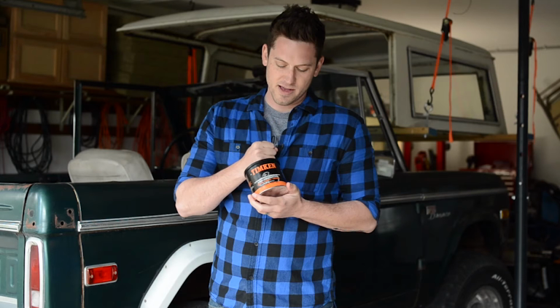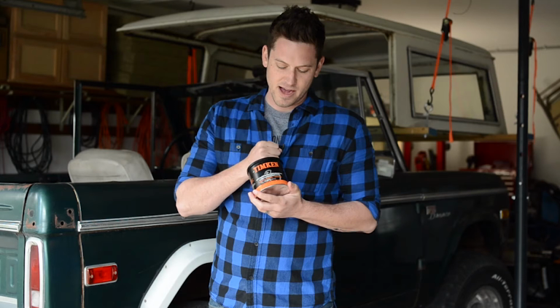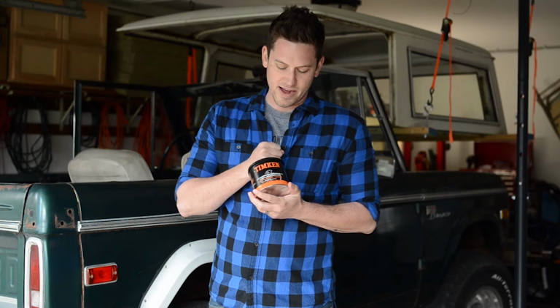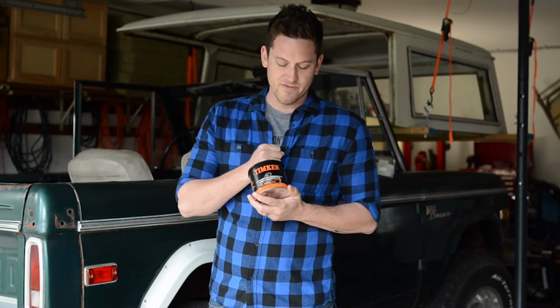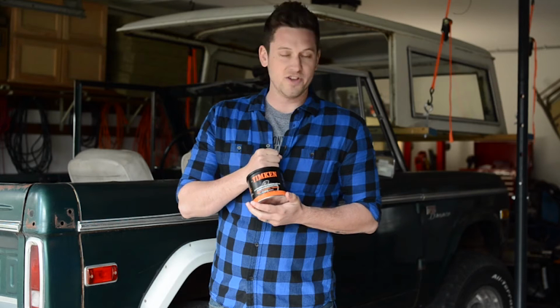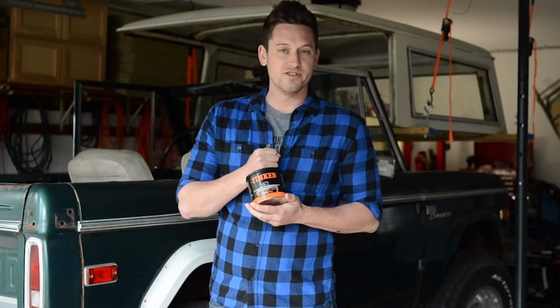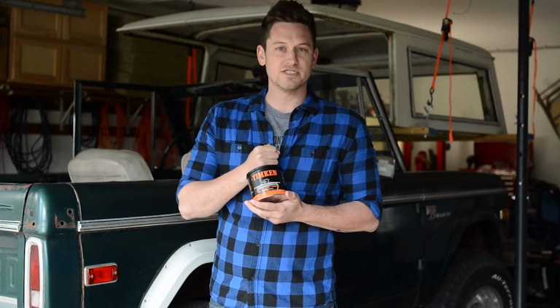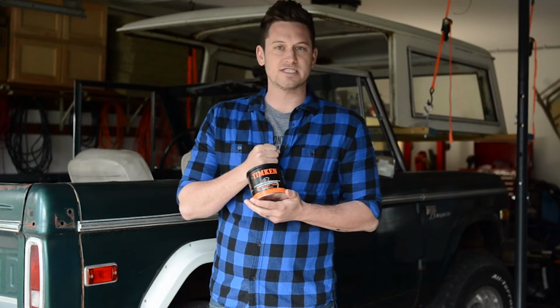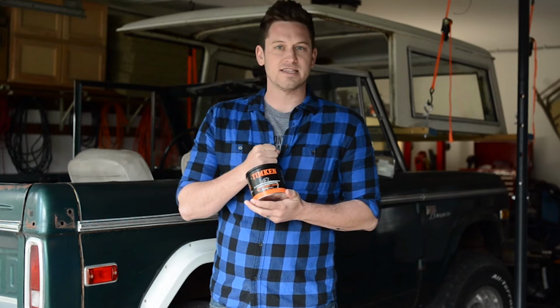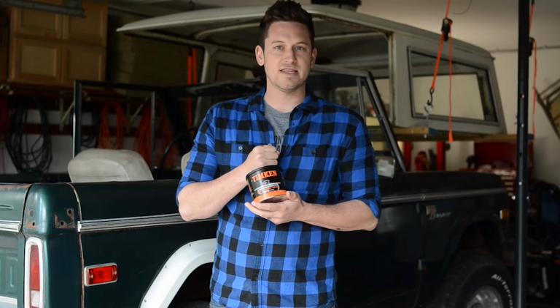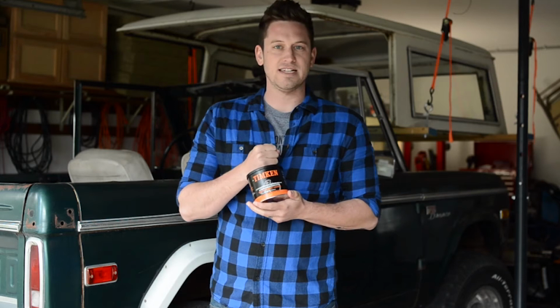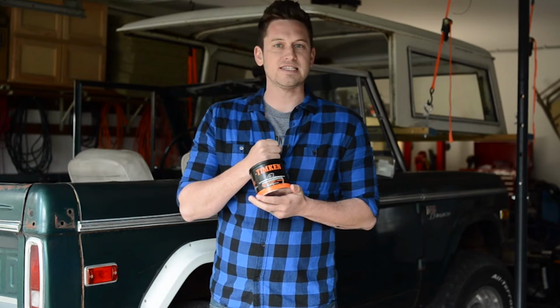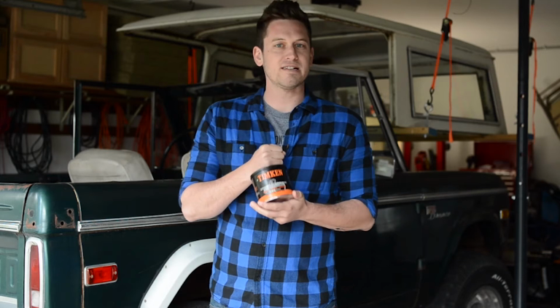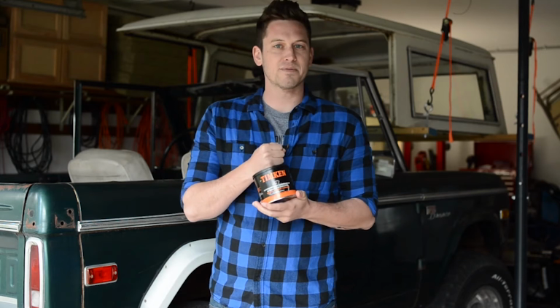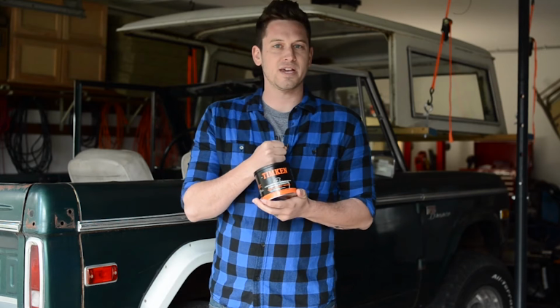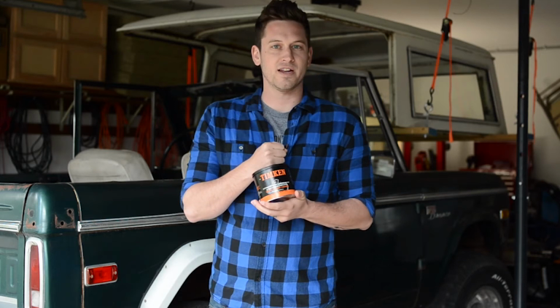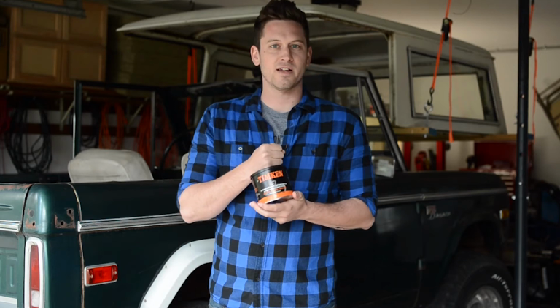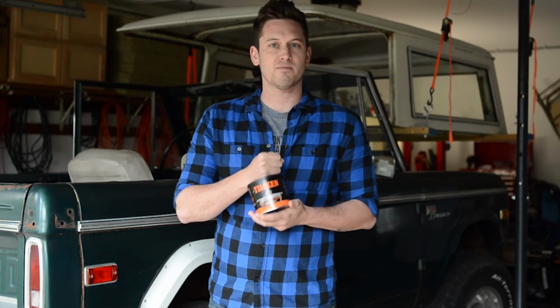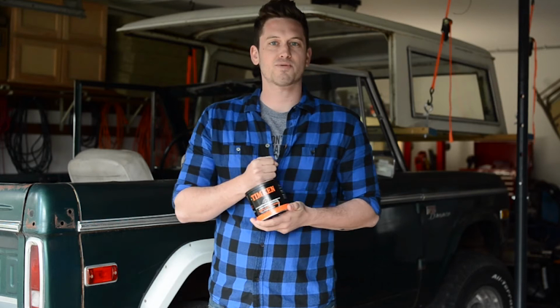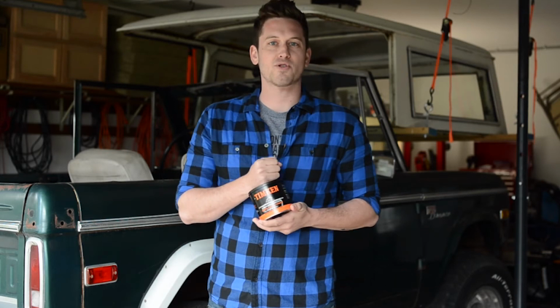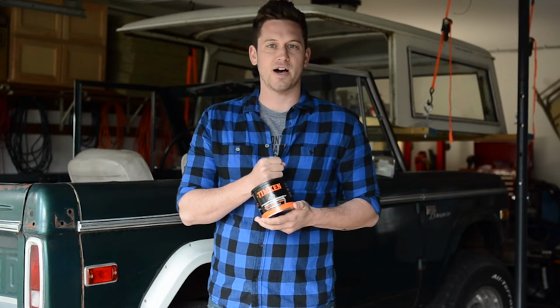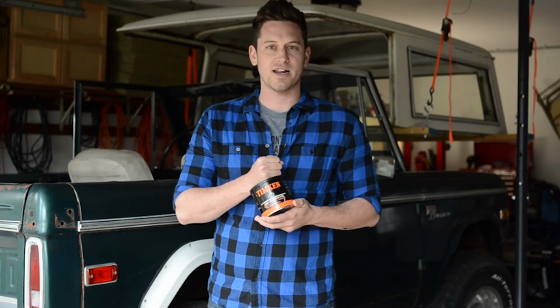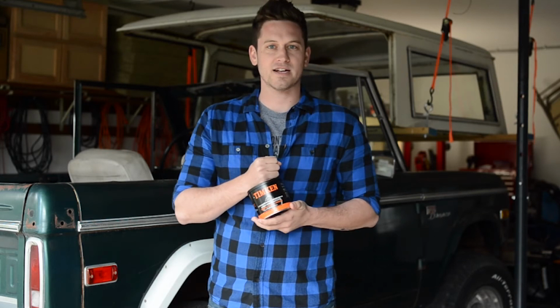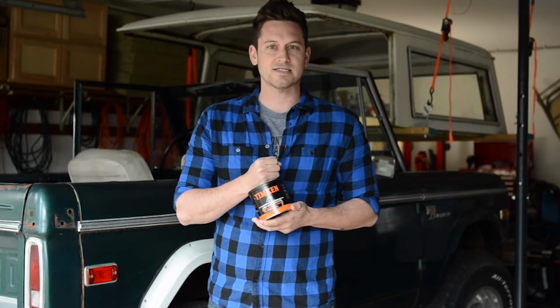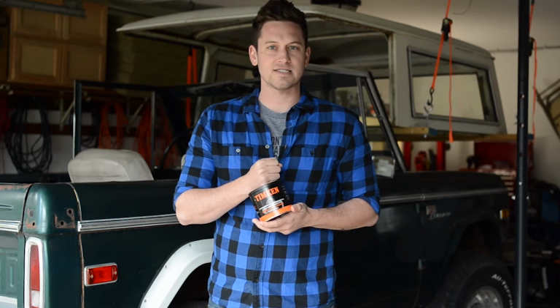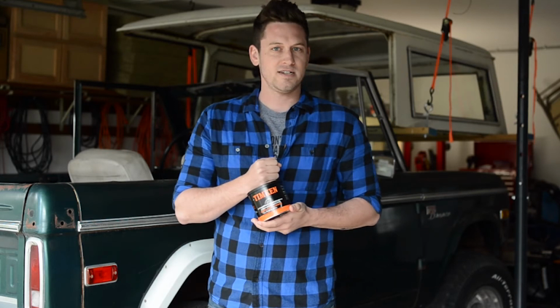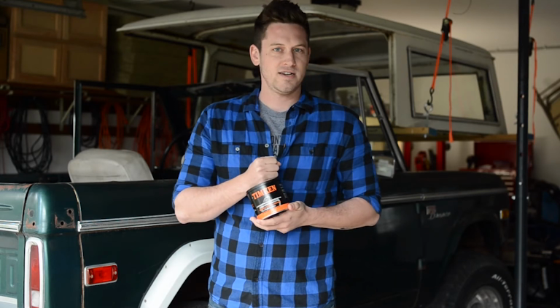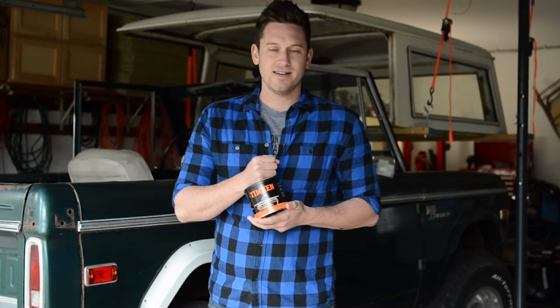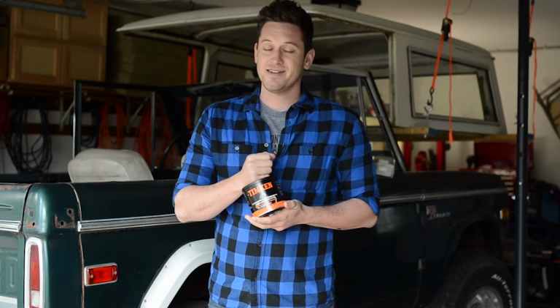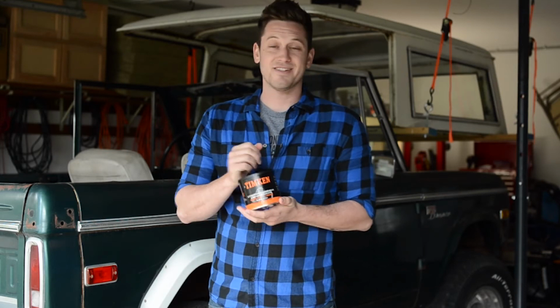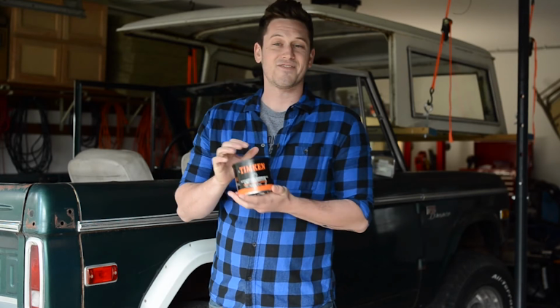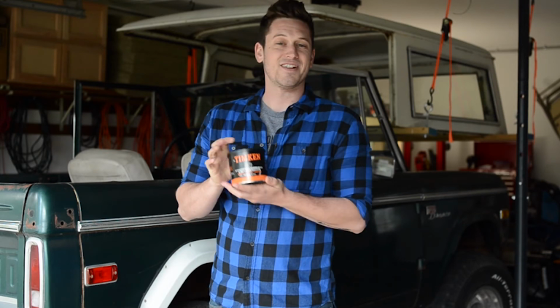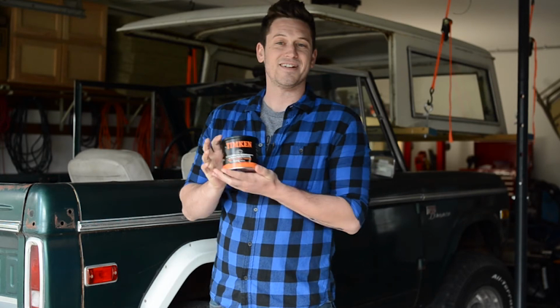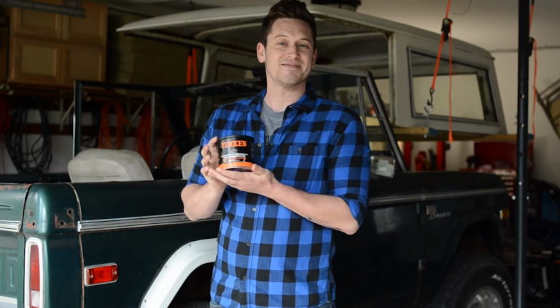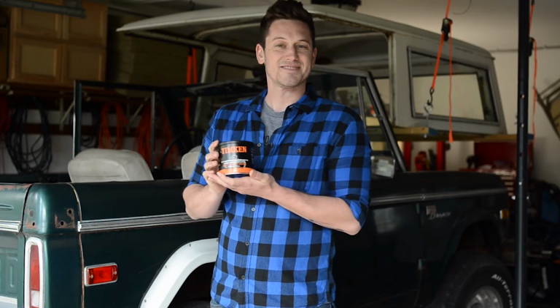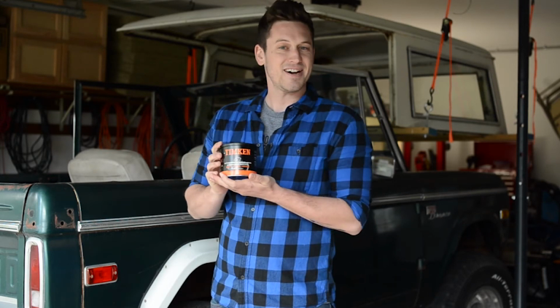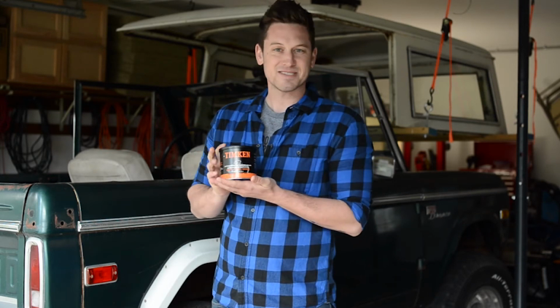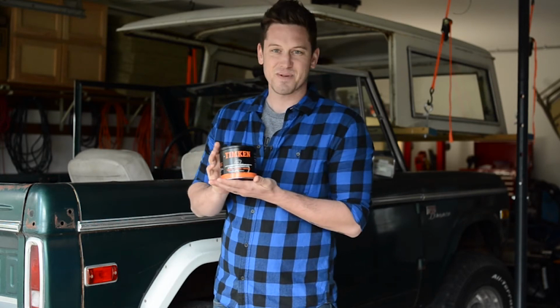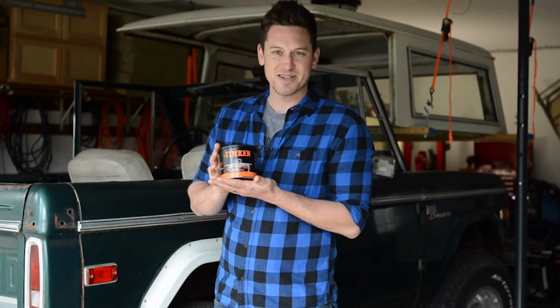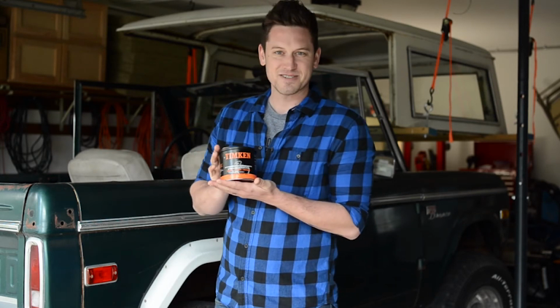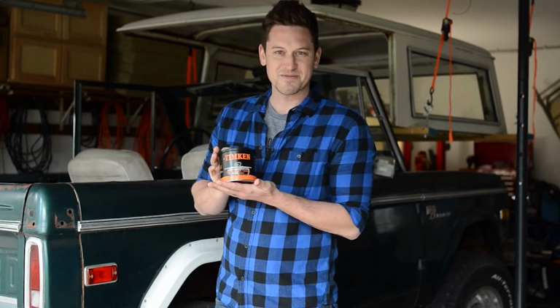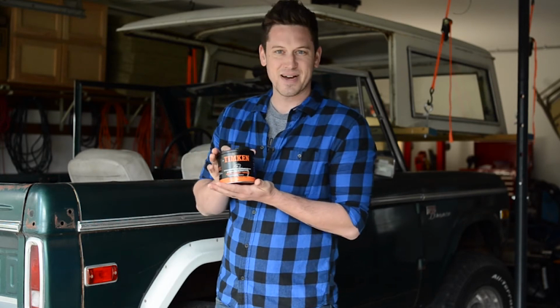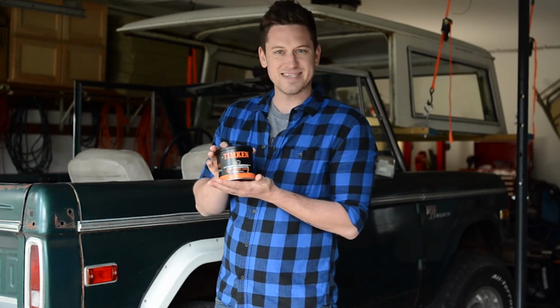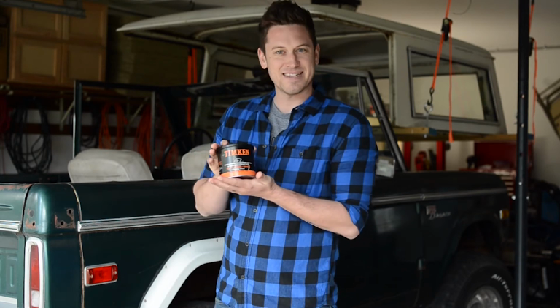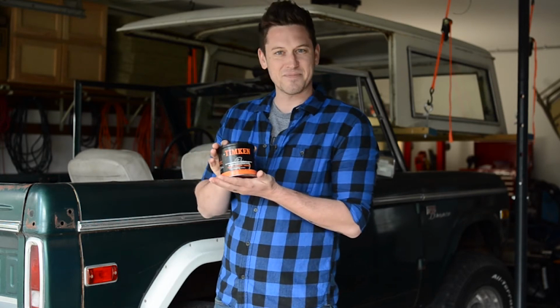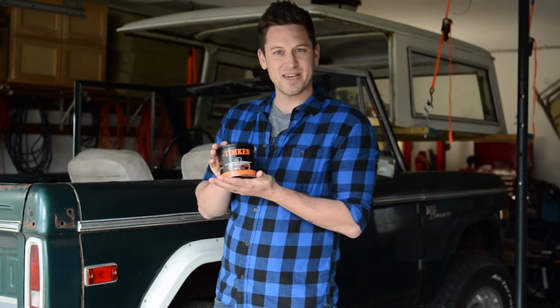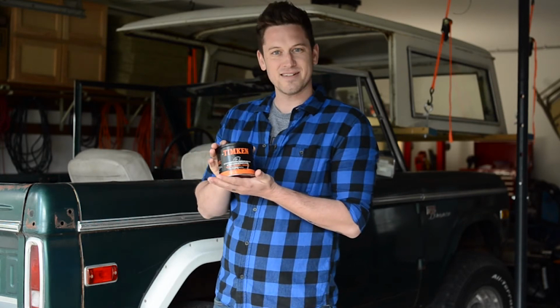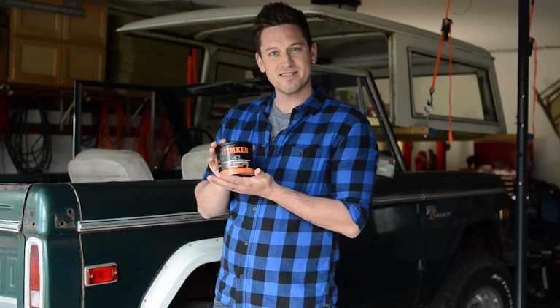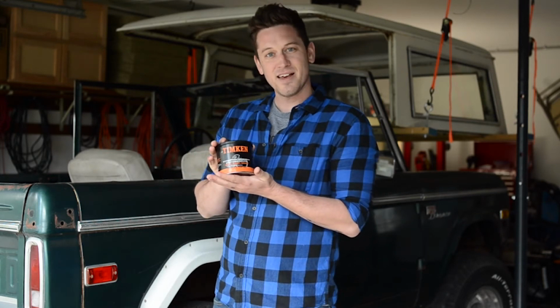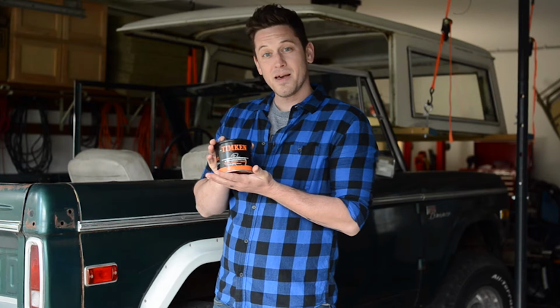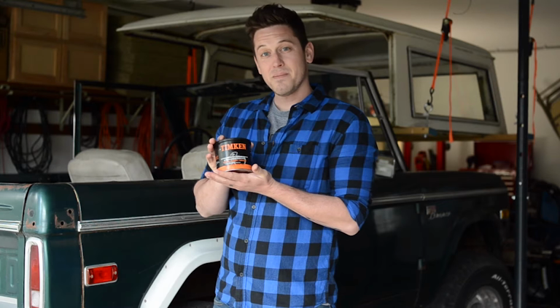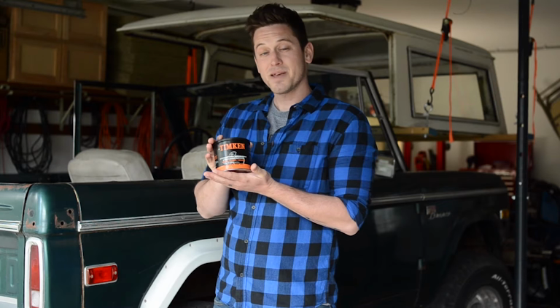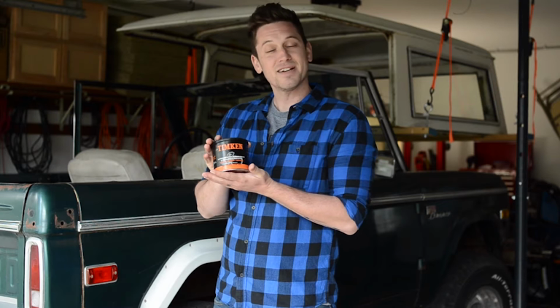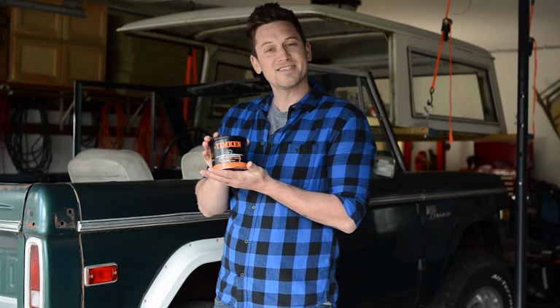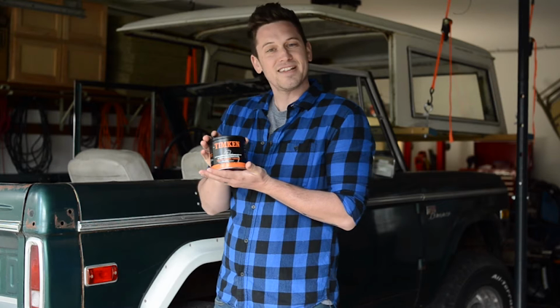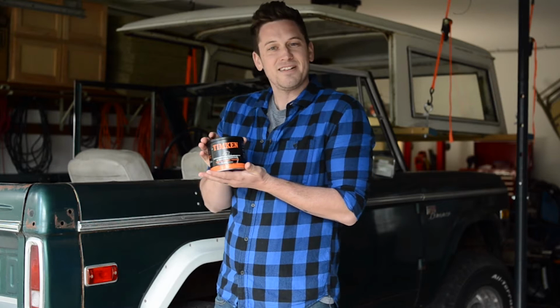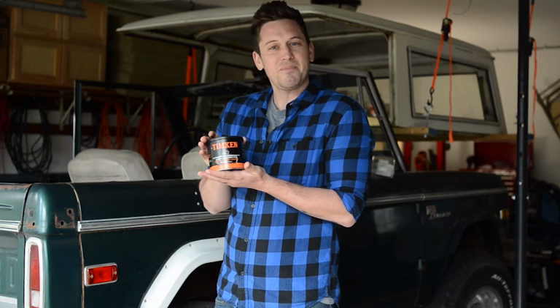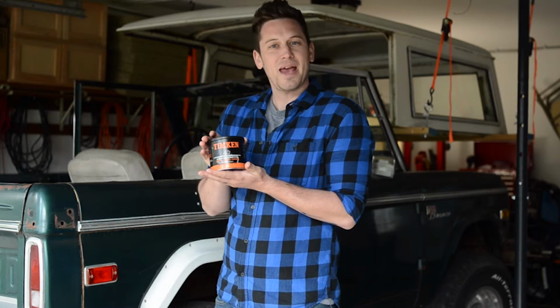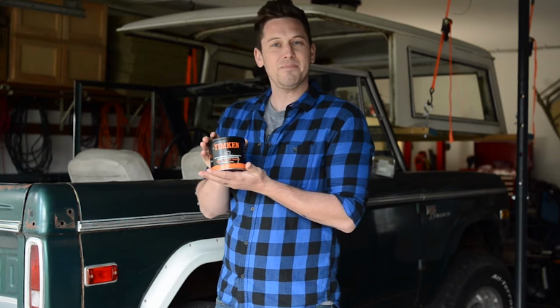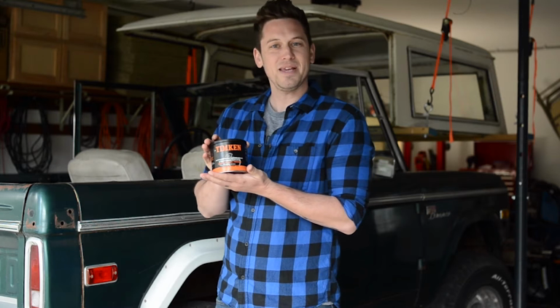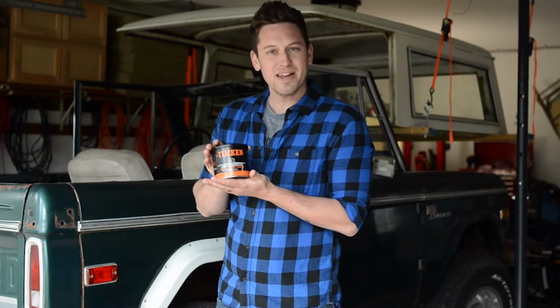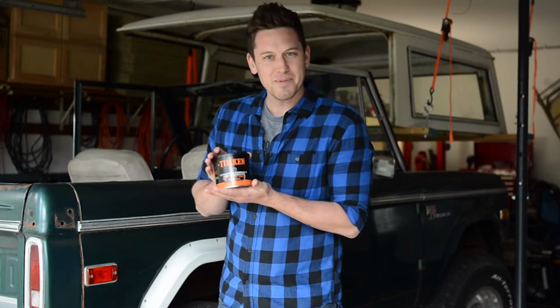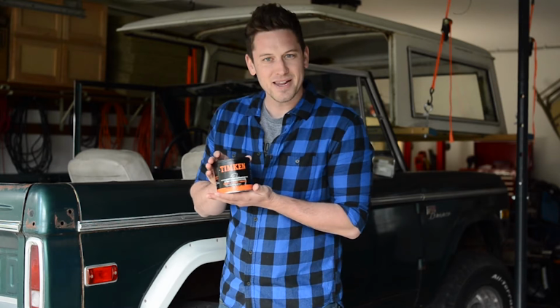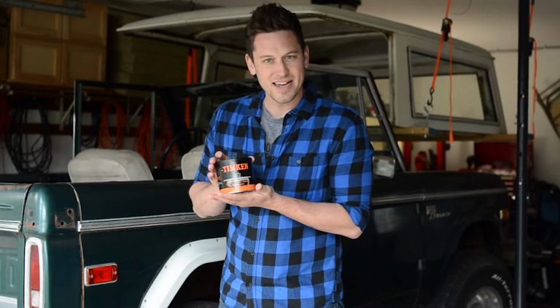I've used the Timken product. This video is not sponsored by Timken because they didn't pay me any money.